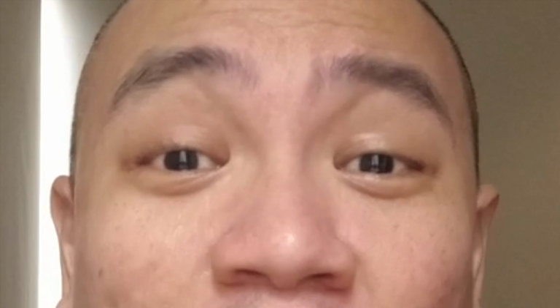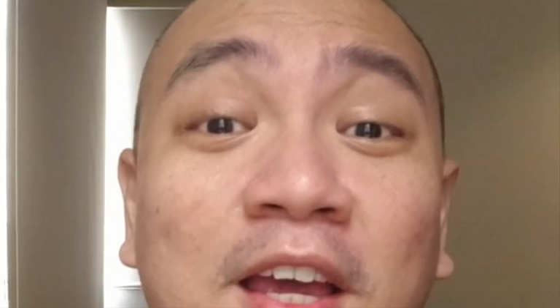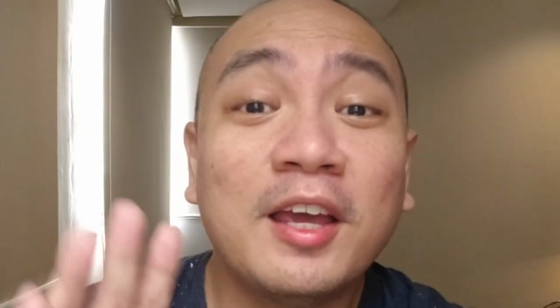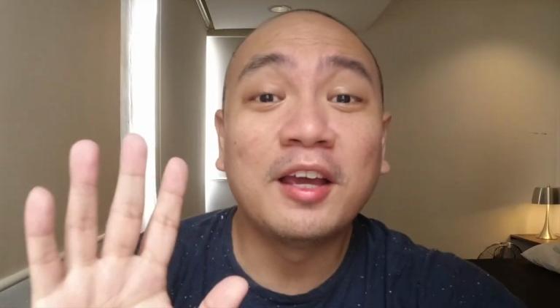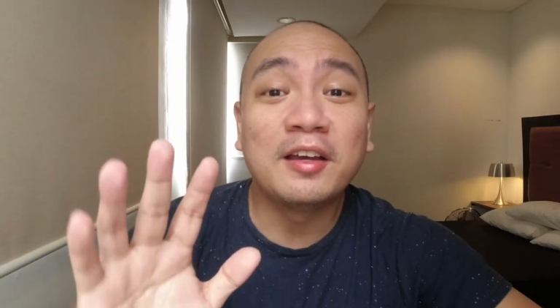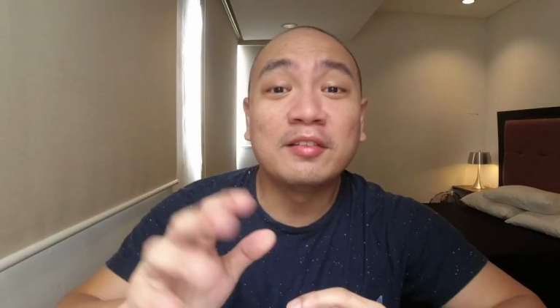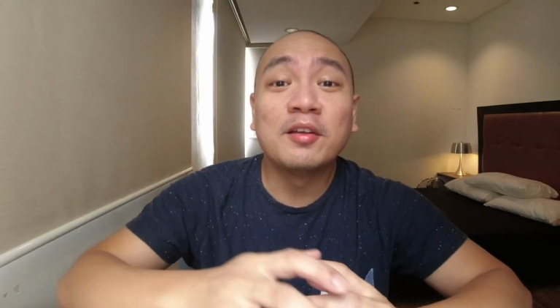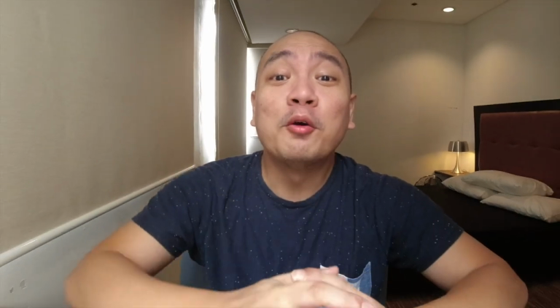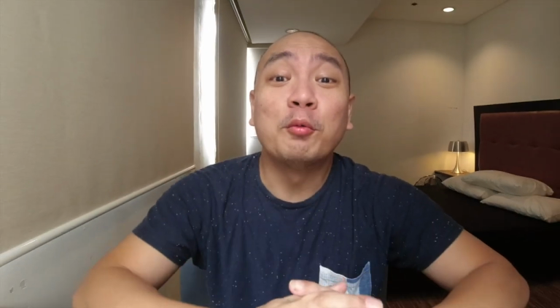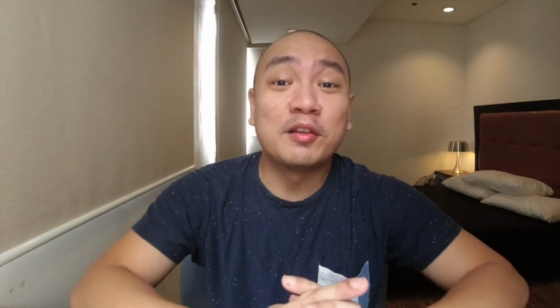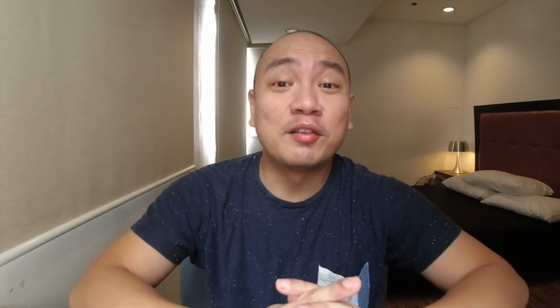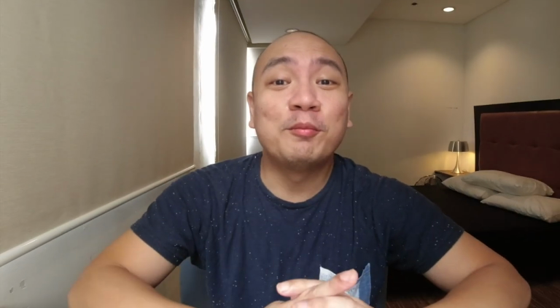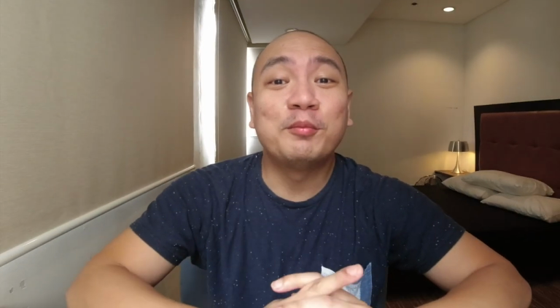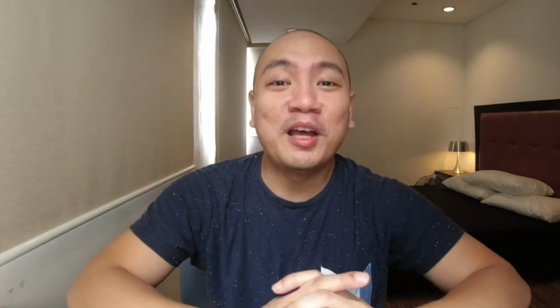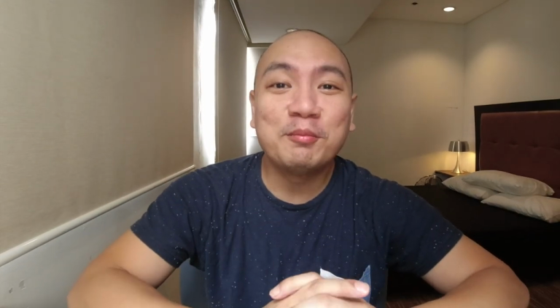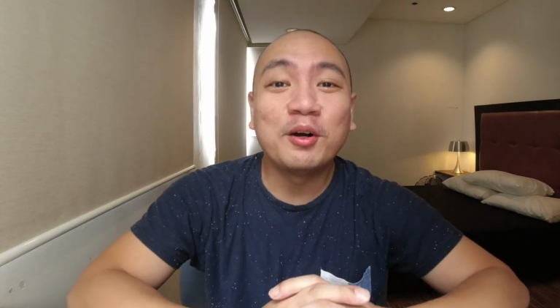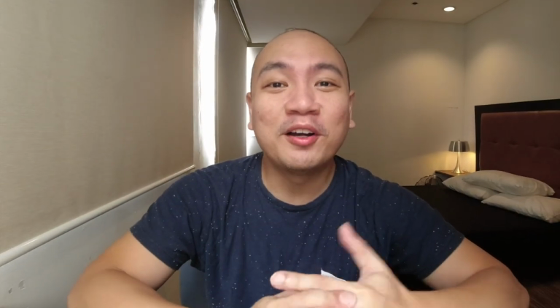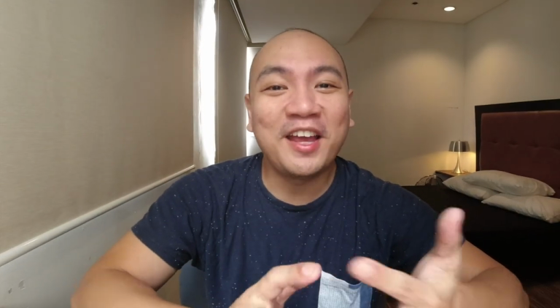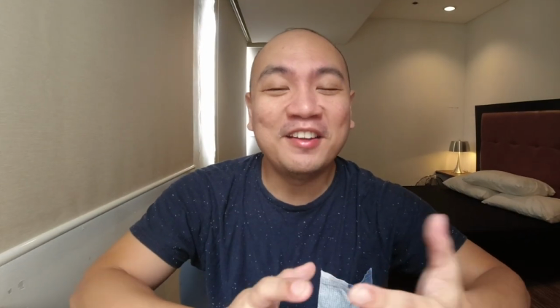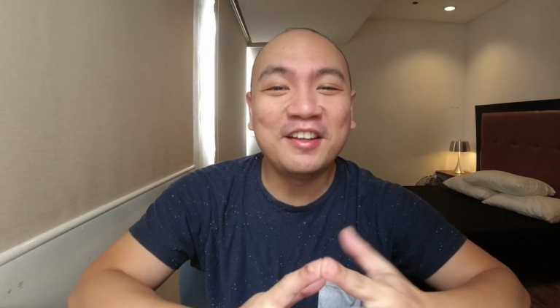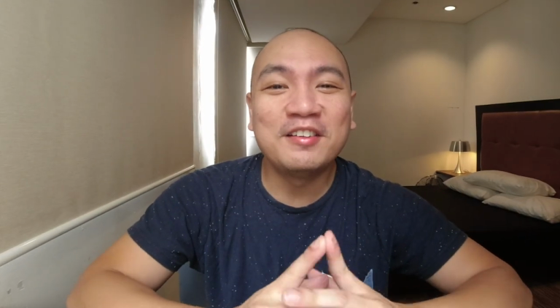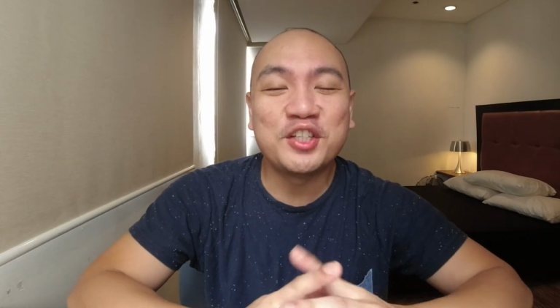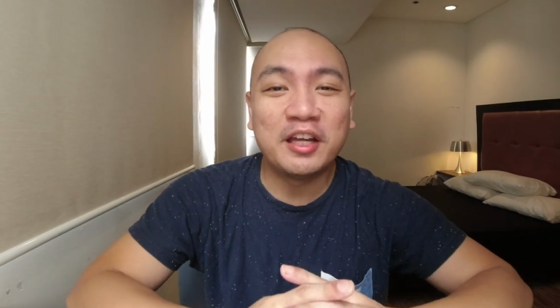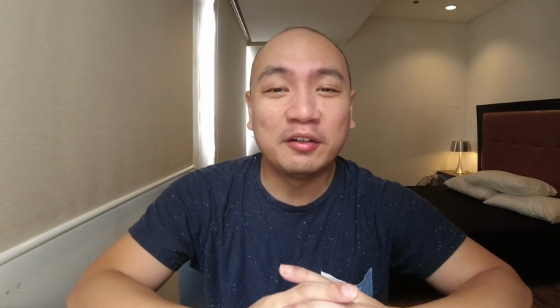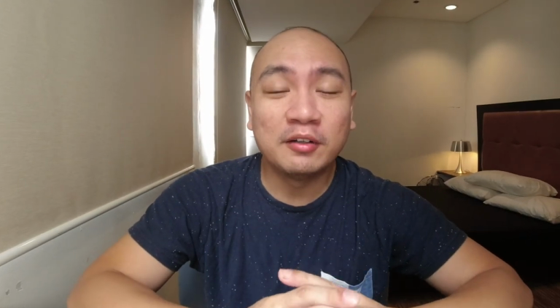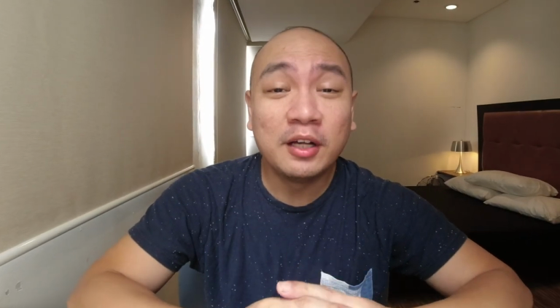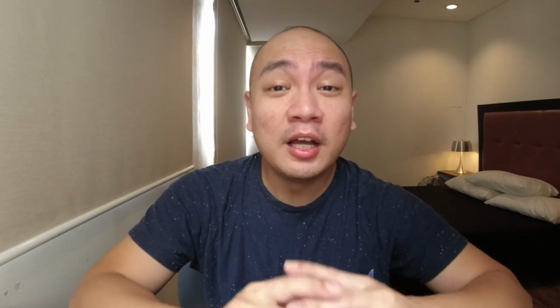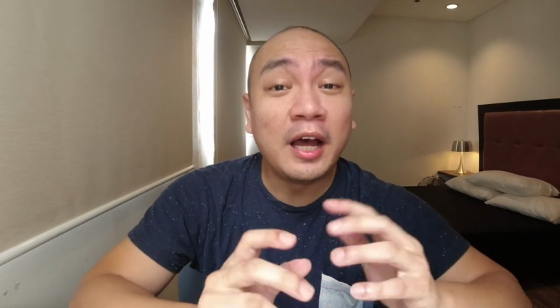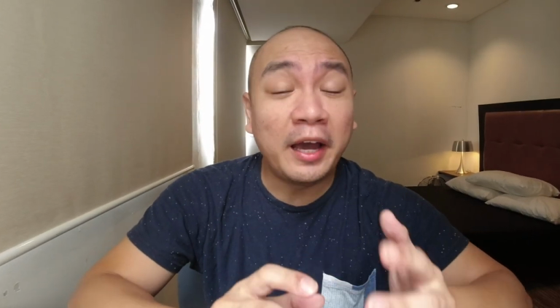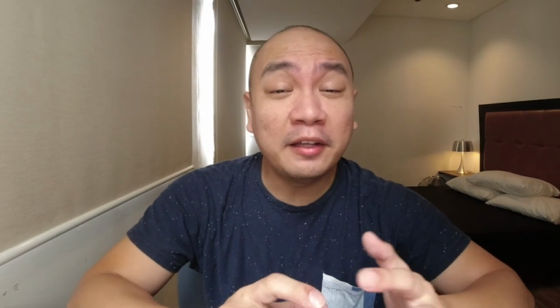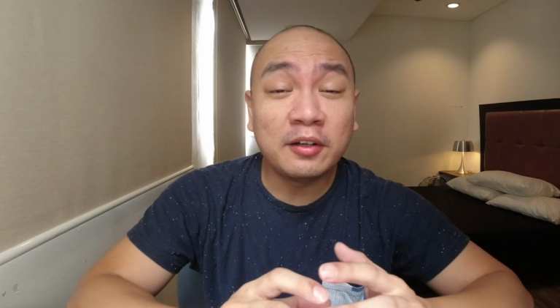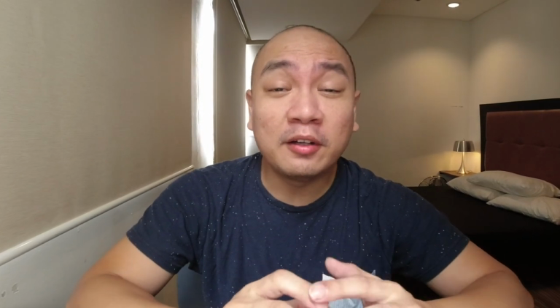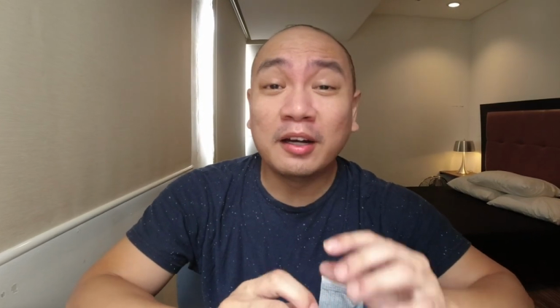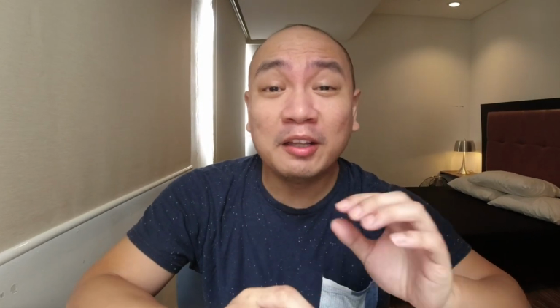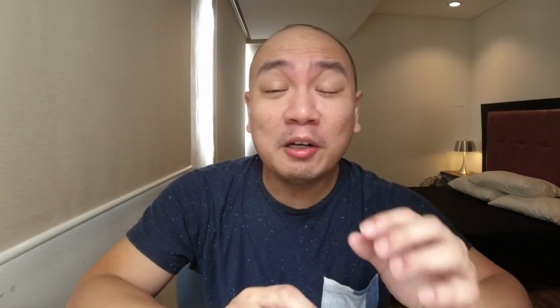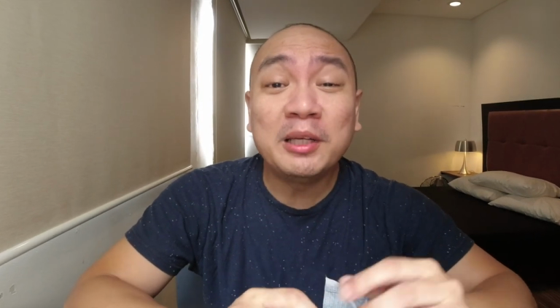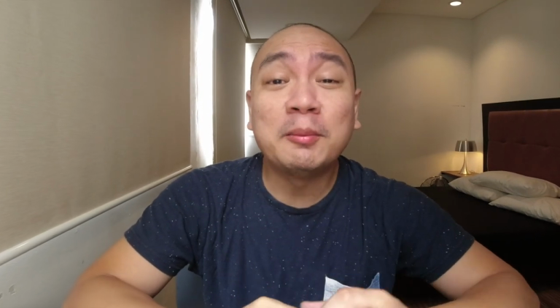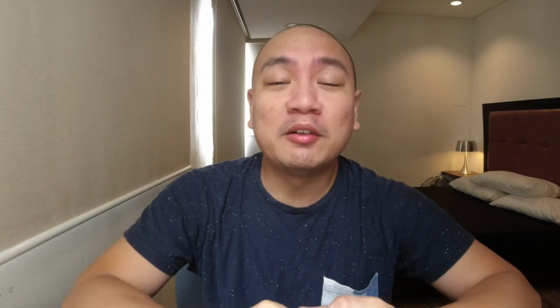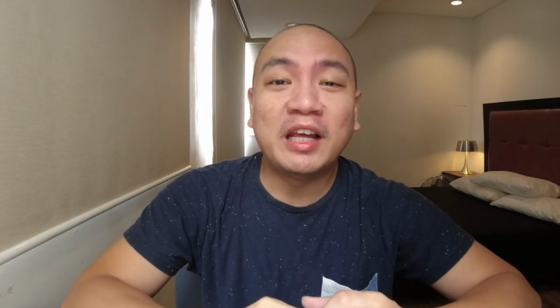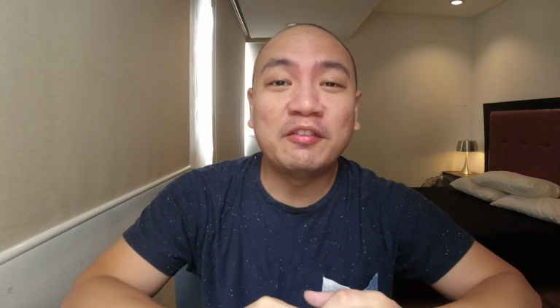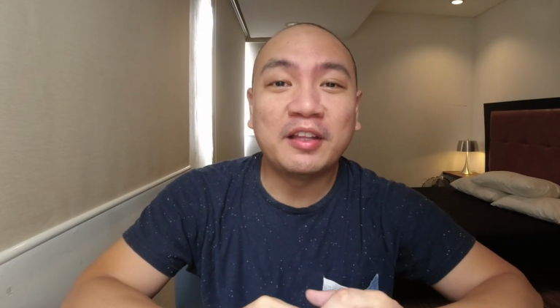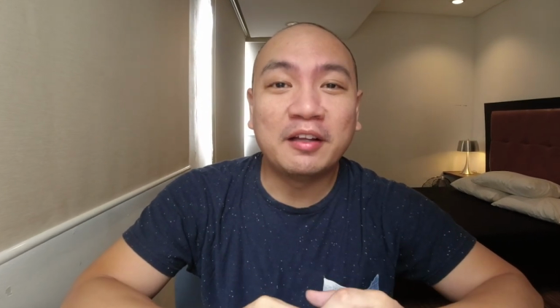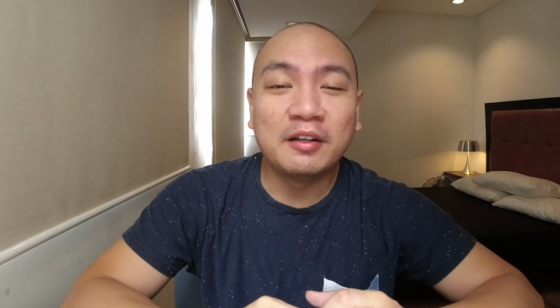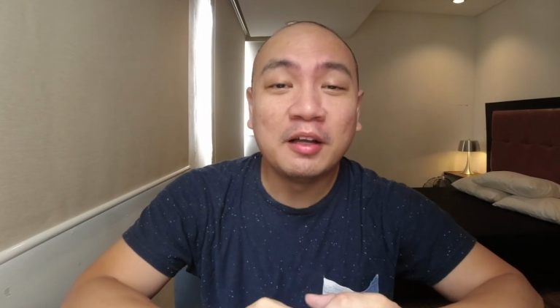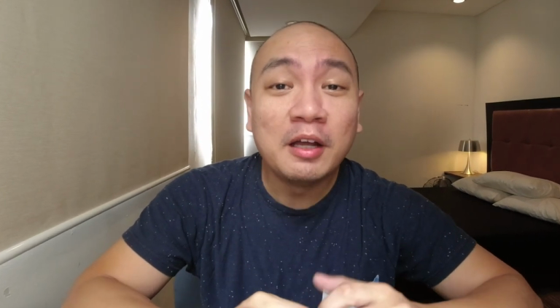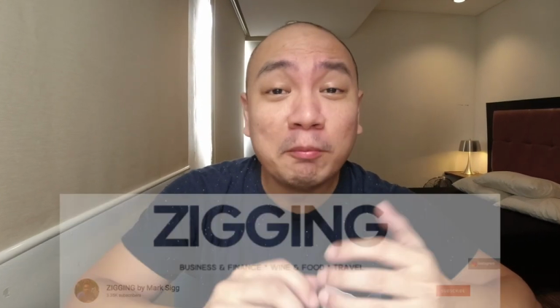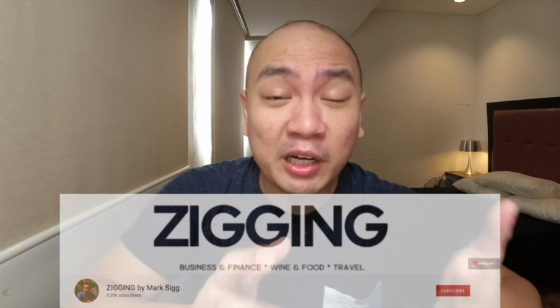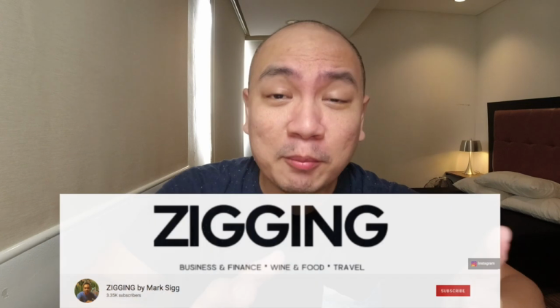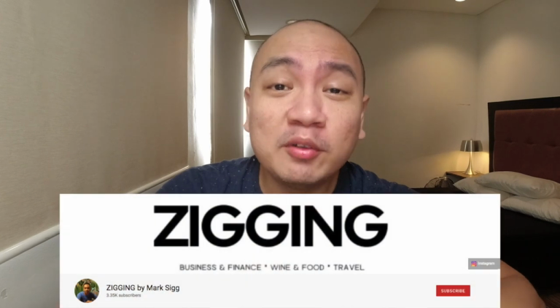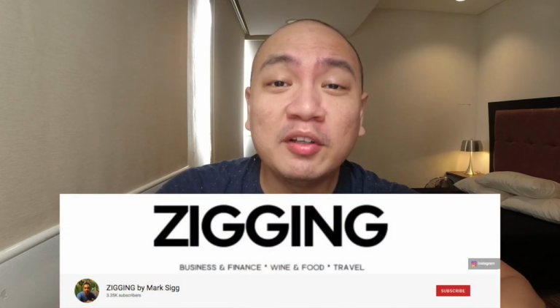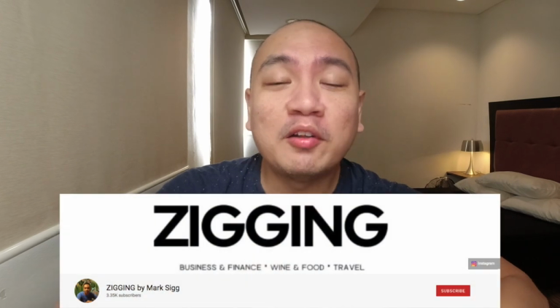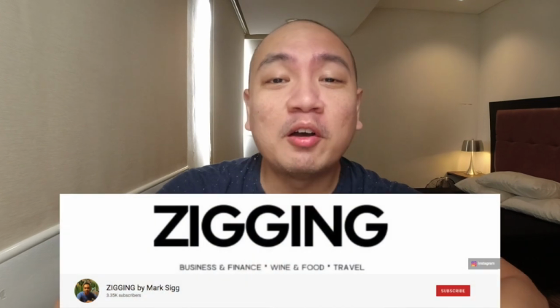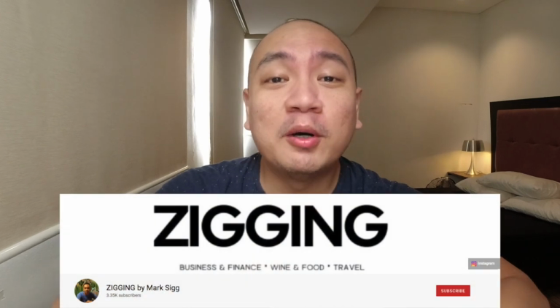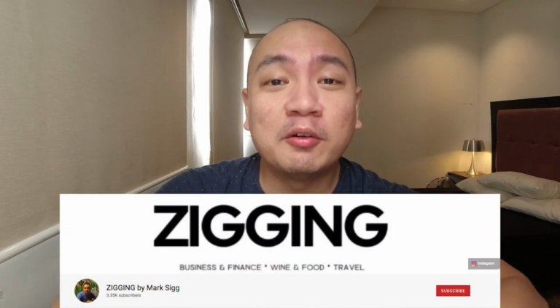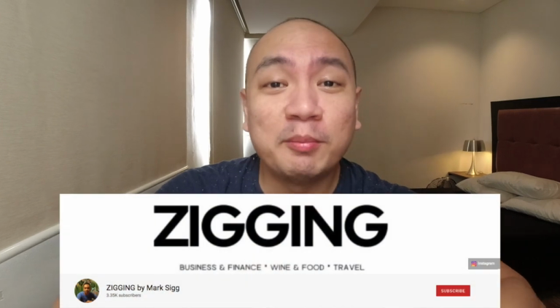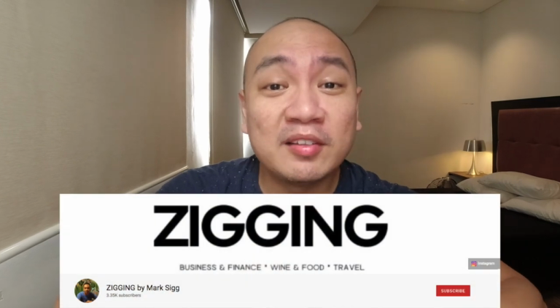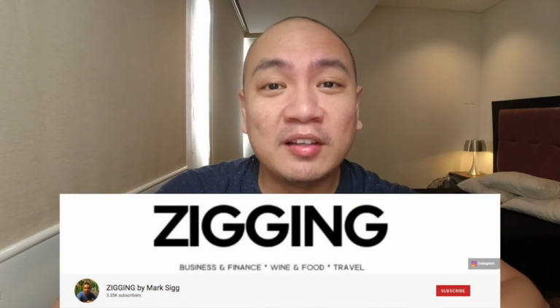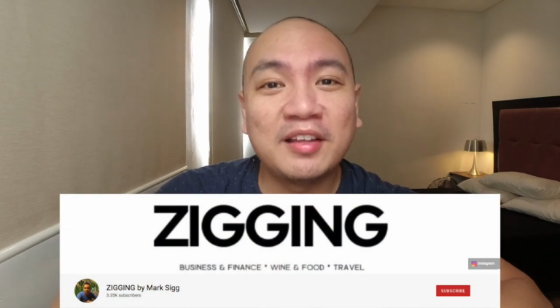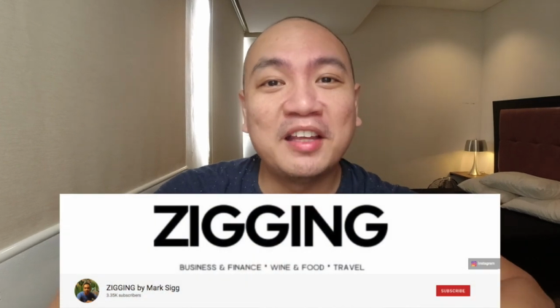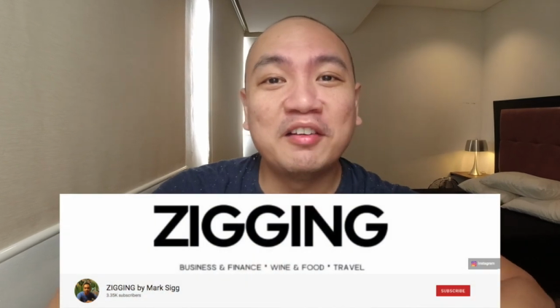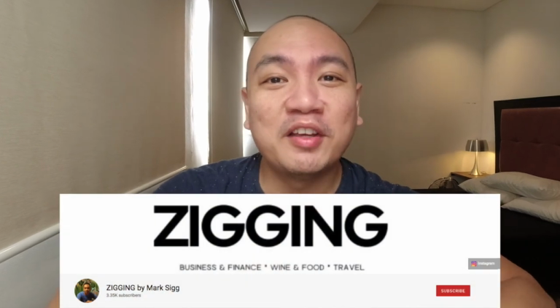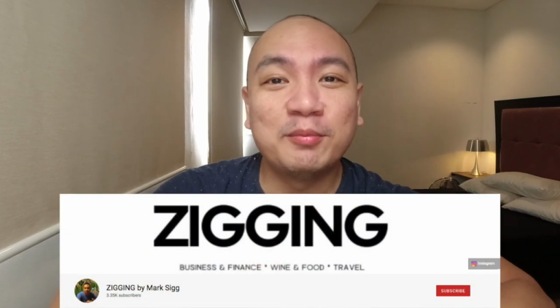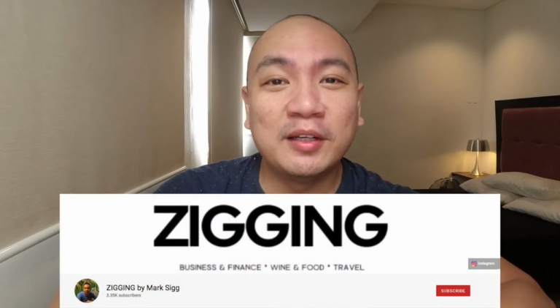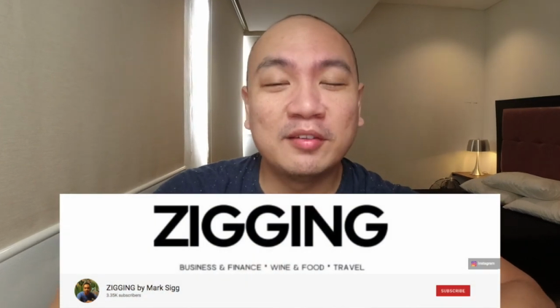Hey guys, what's up? I'm Mark and in this channel, I talk a little bit about lifestyle, but I mostly talk about business and investments.